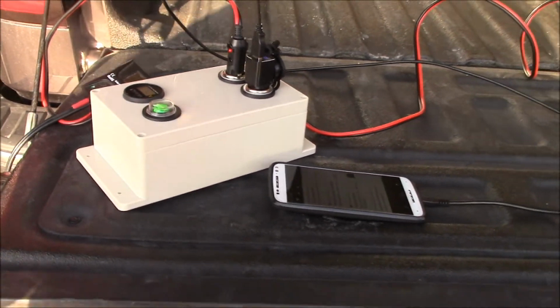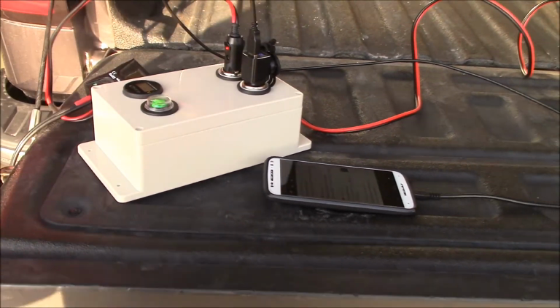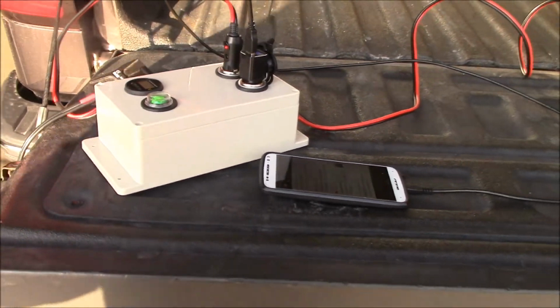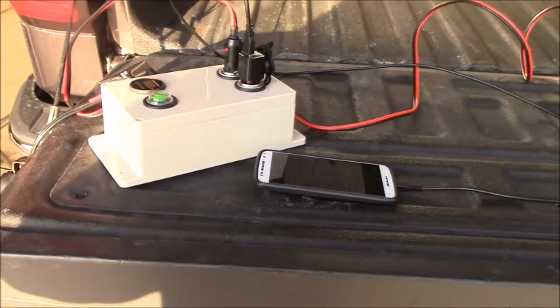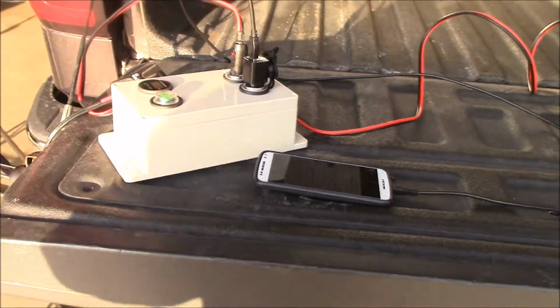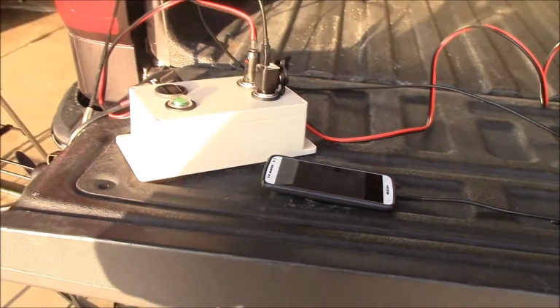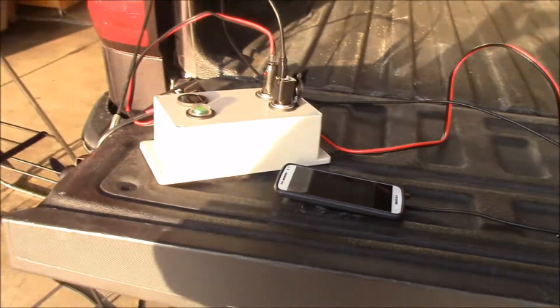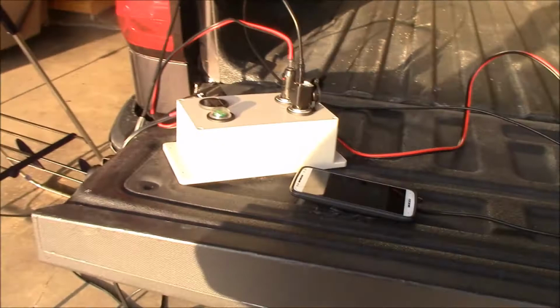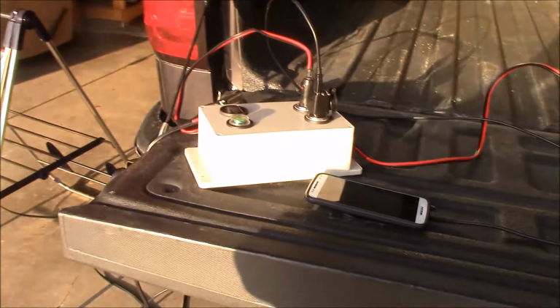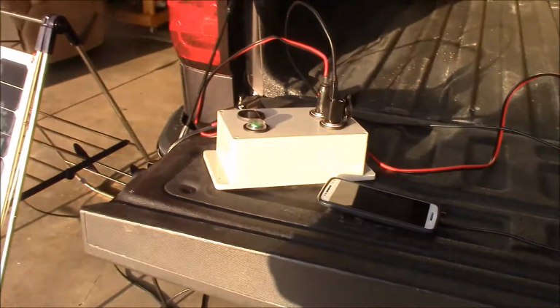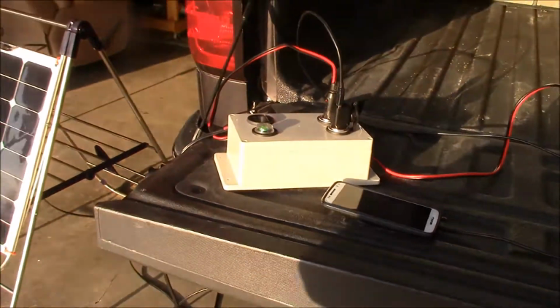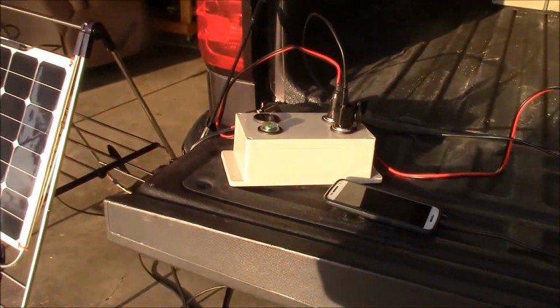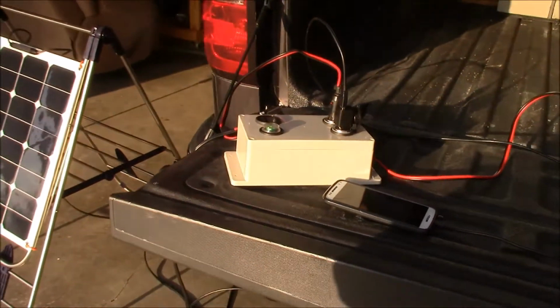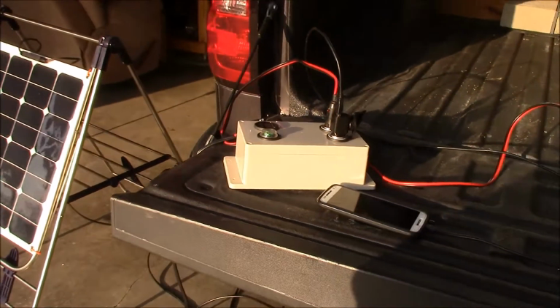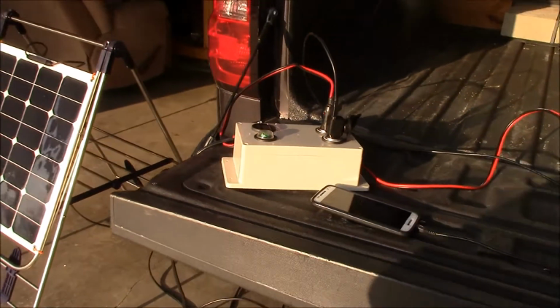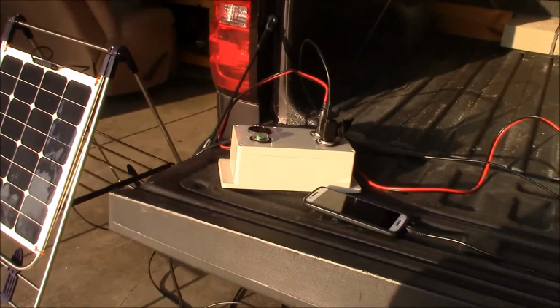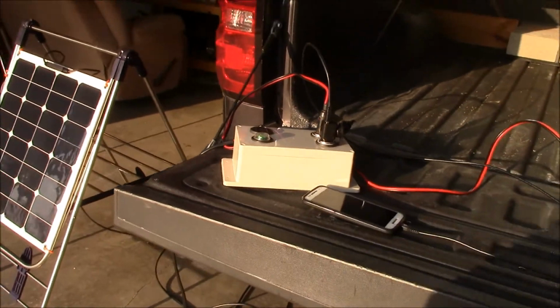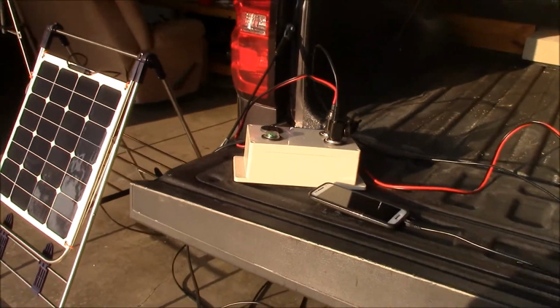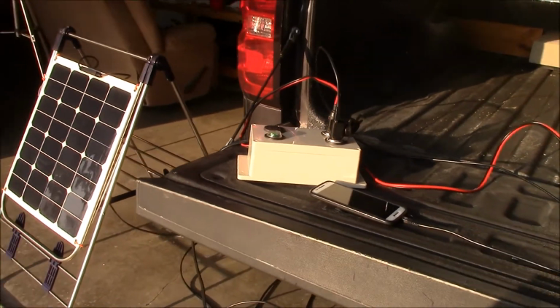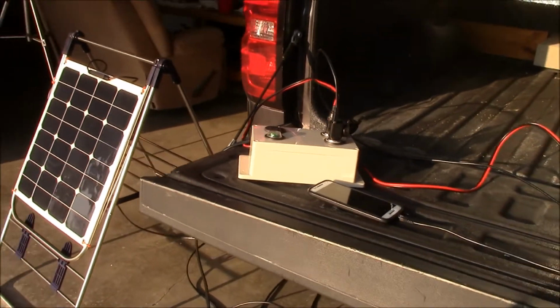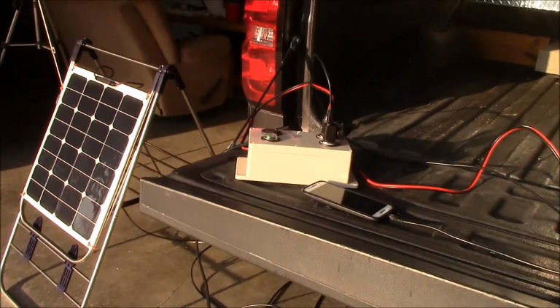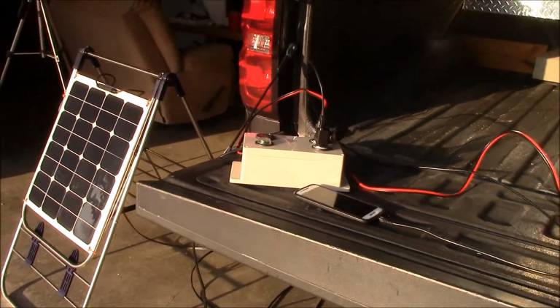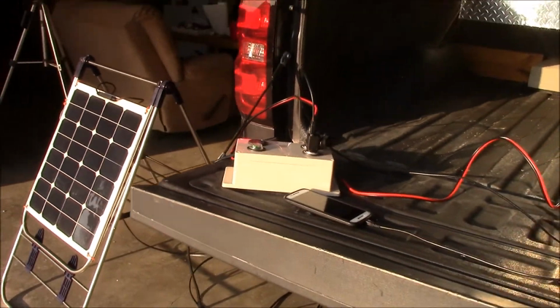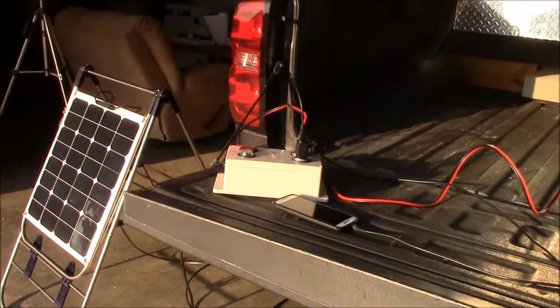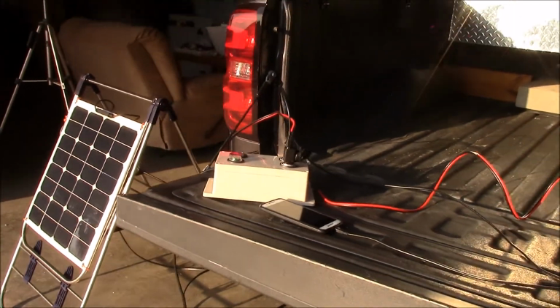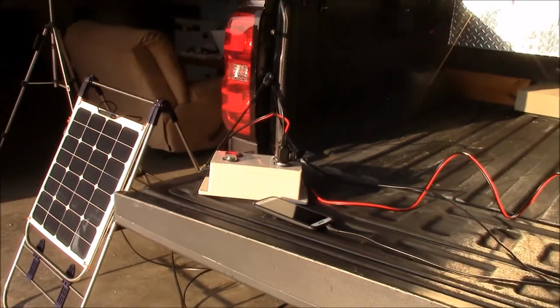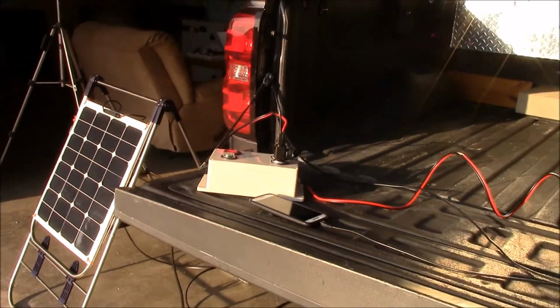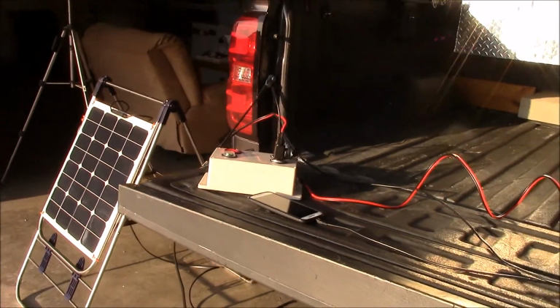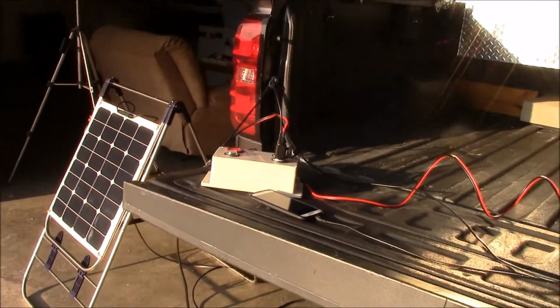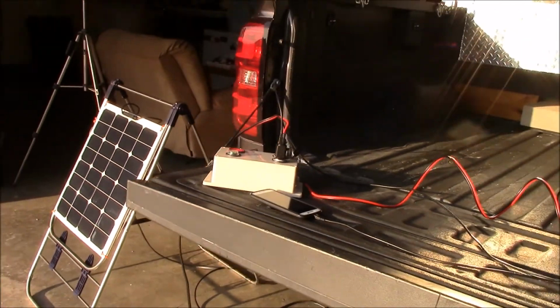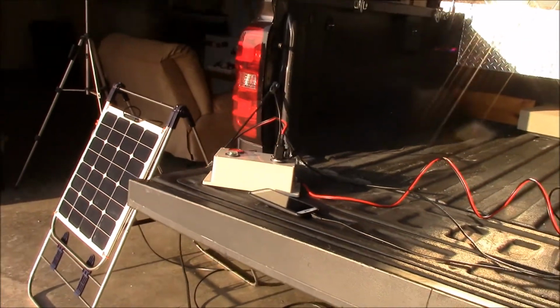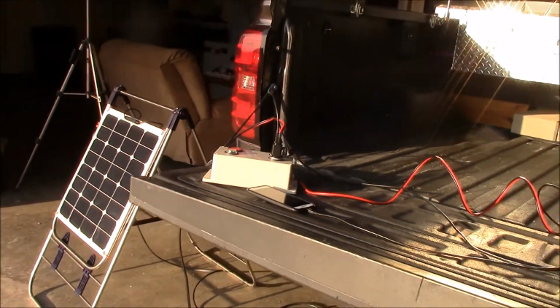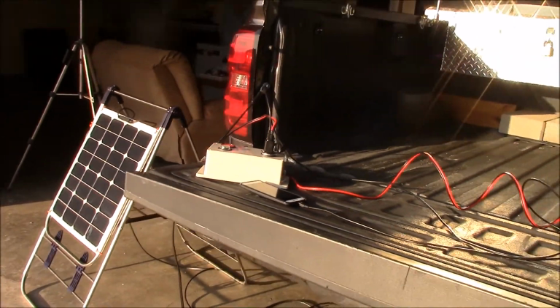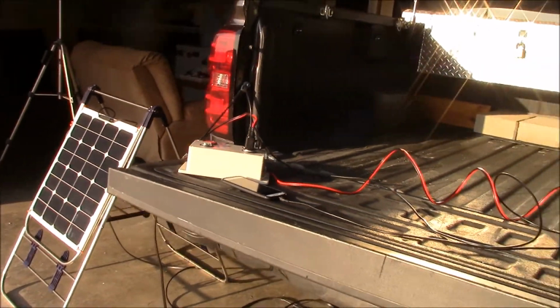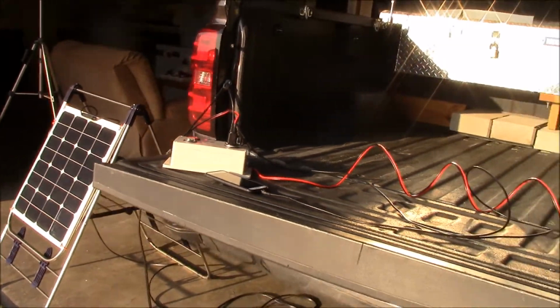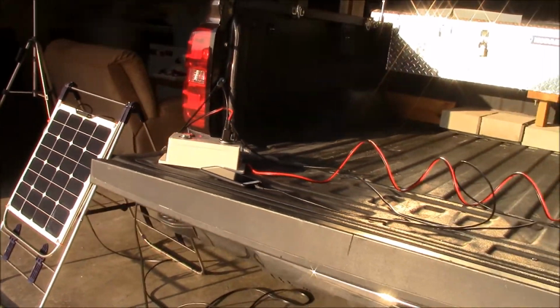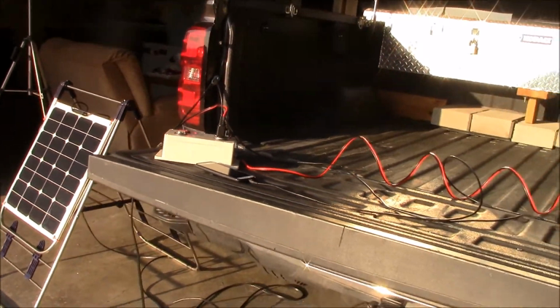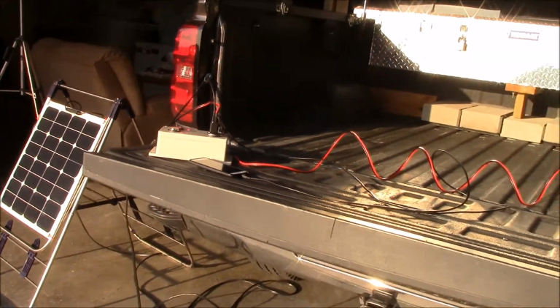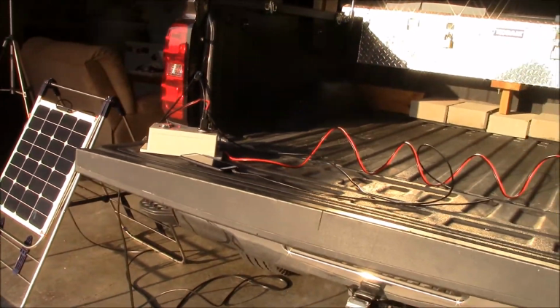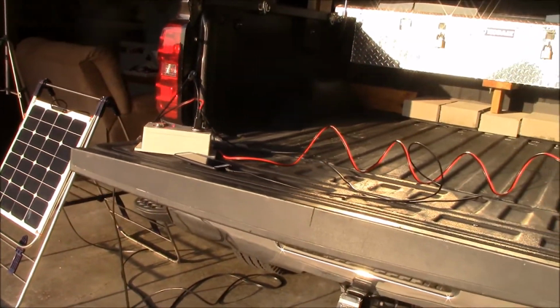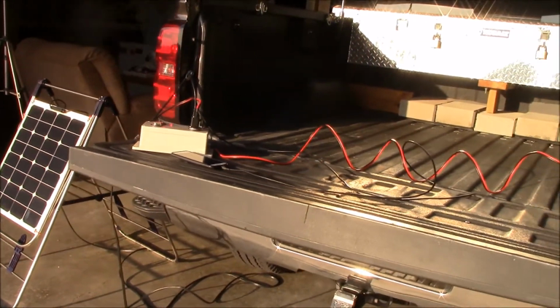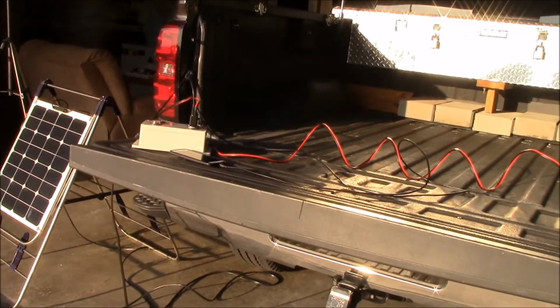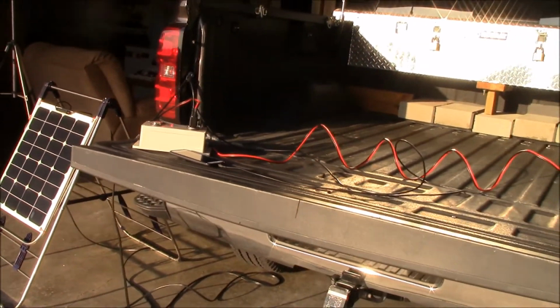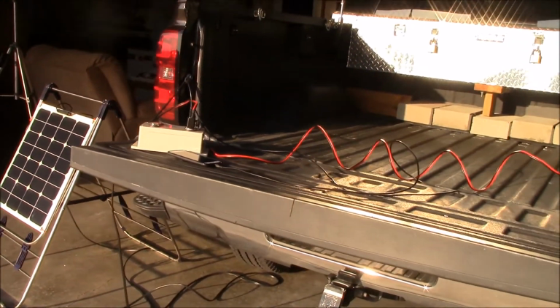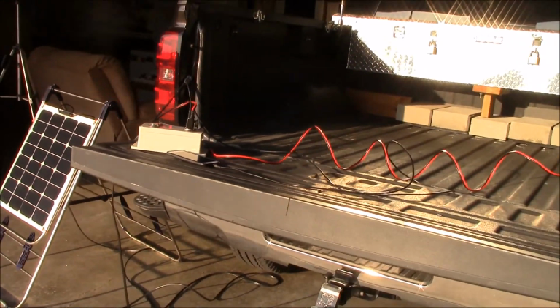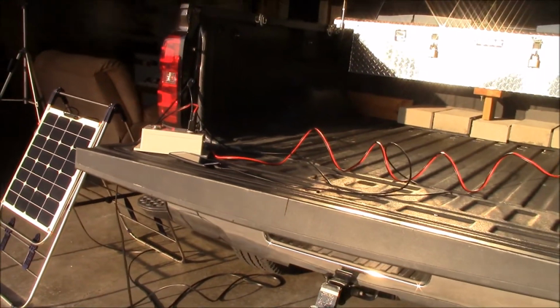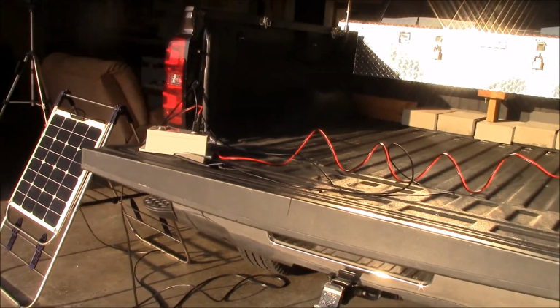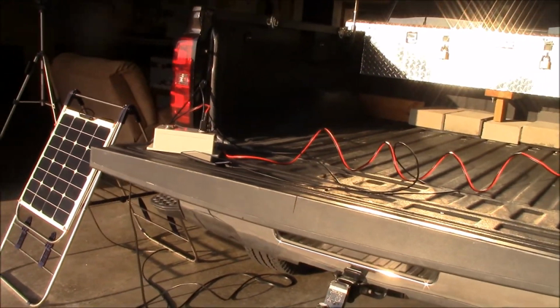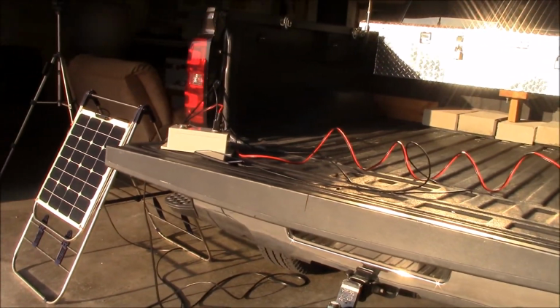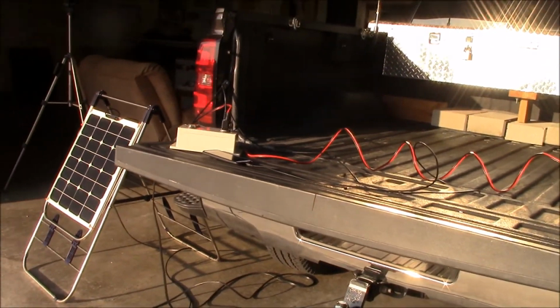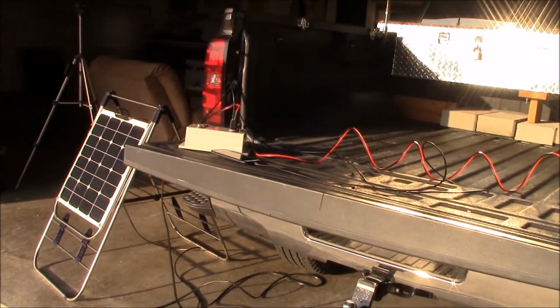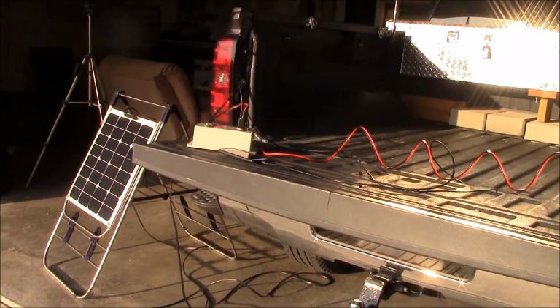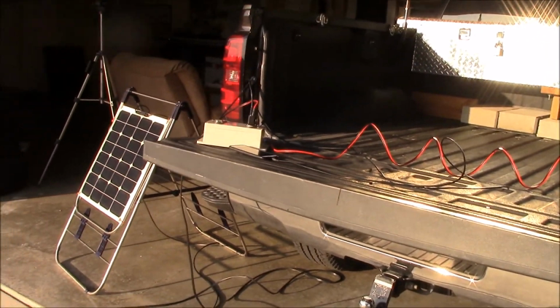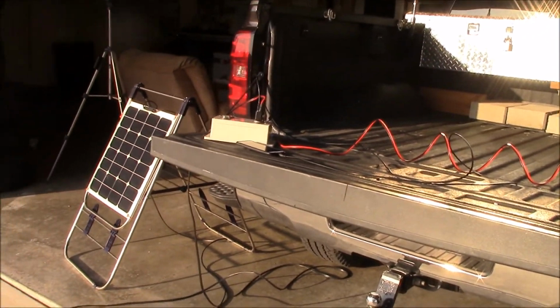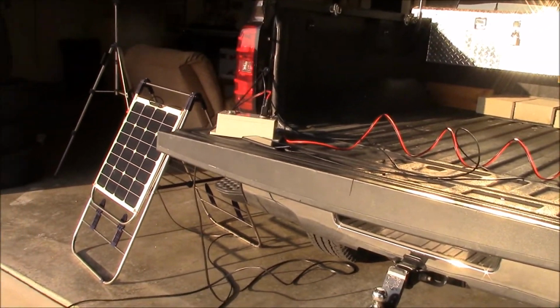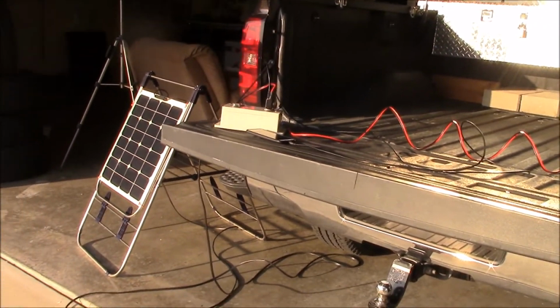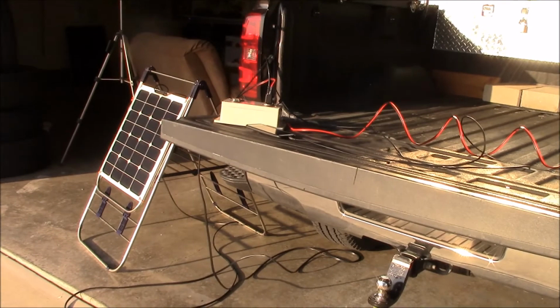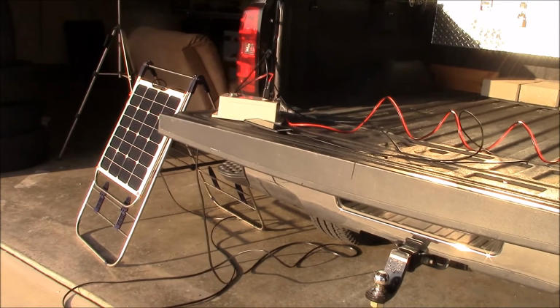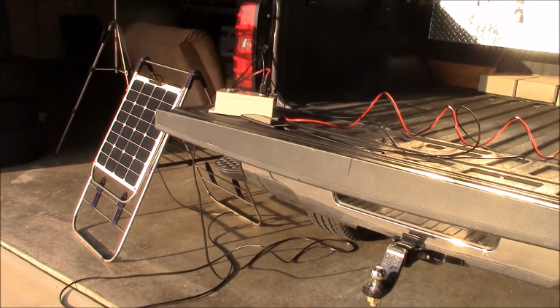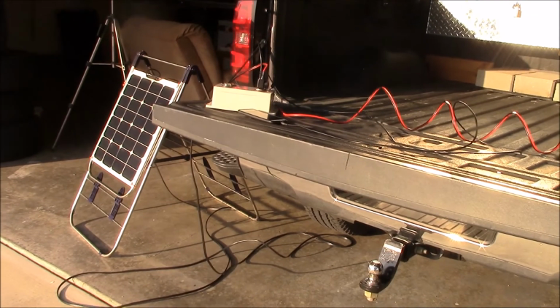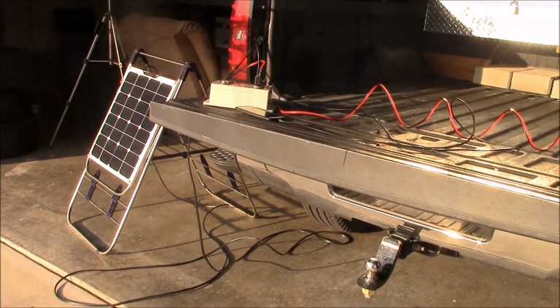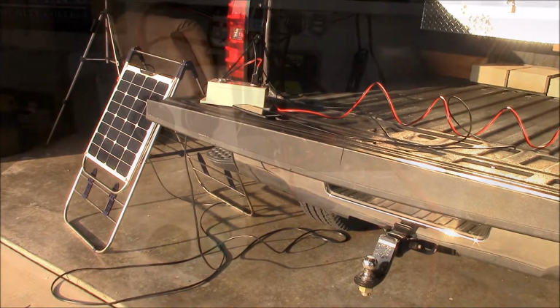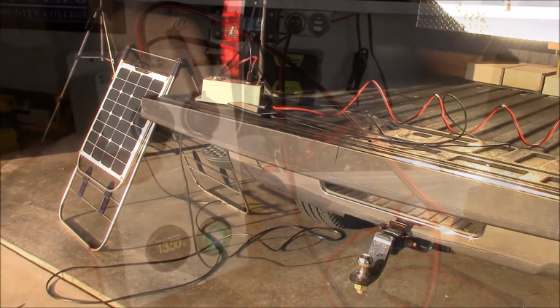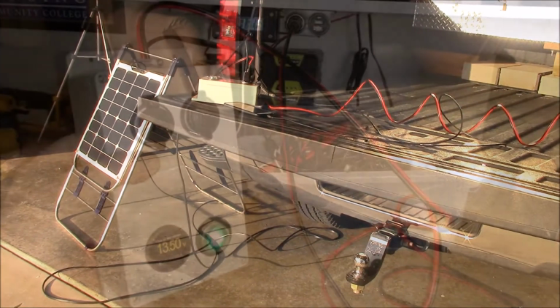Alright guys, just wanted to show you this little gizmo I put together. I think it's pretty cool. Let me know what you think and I appreciate you guys watching.